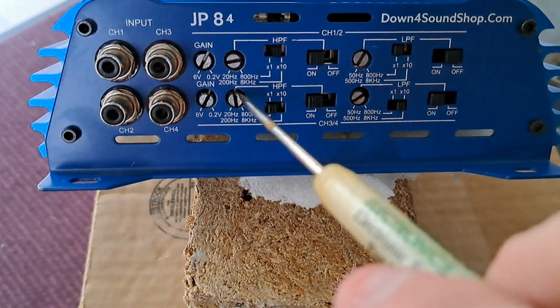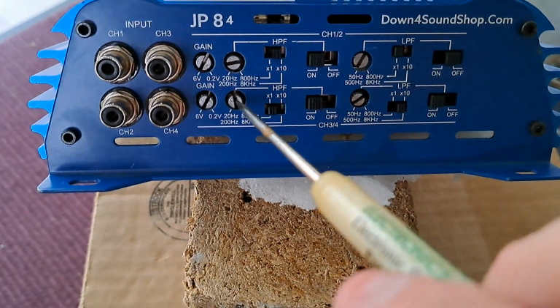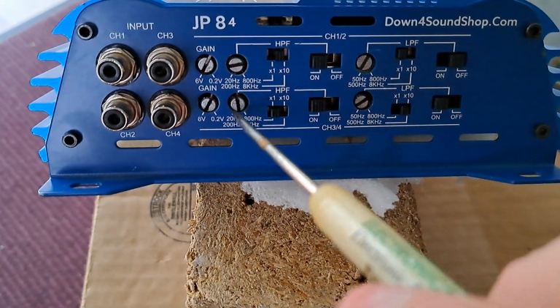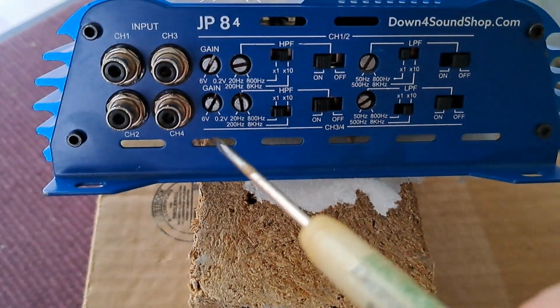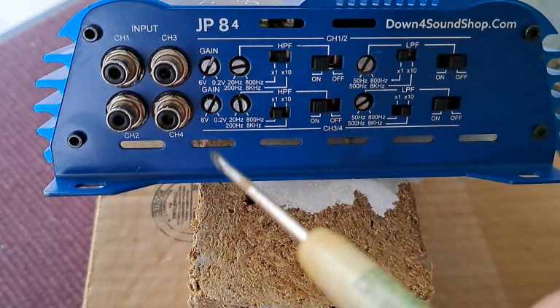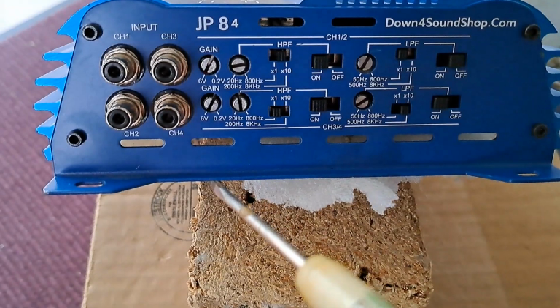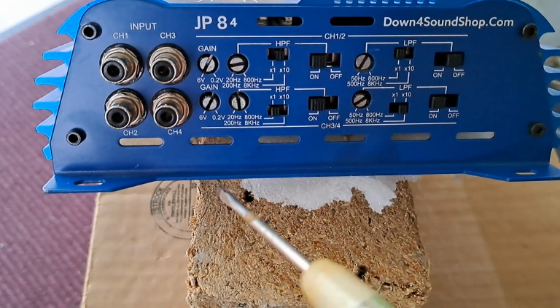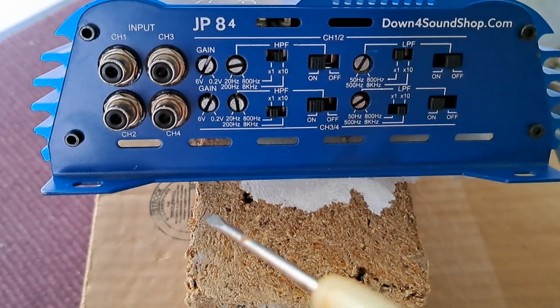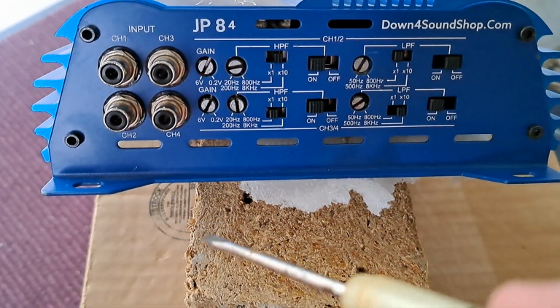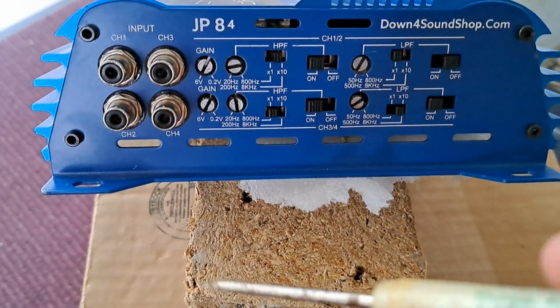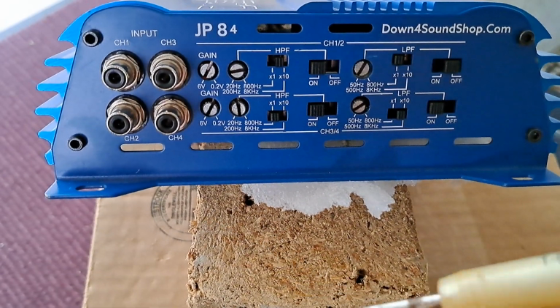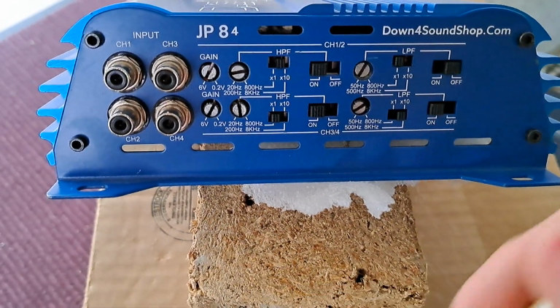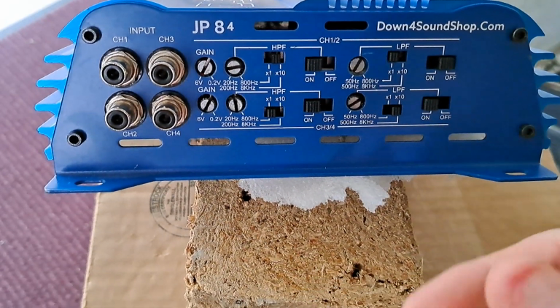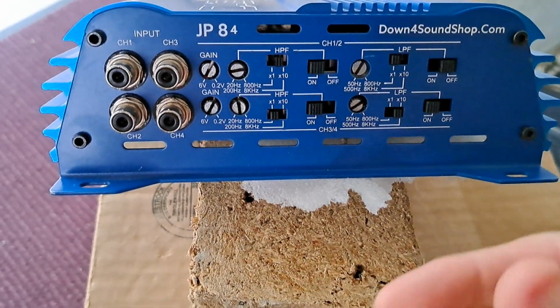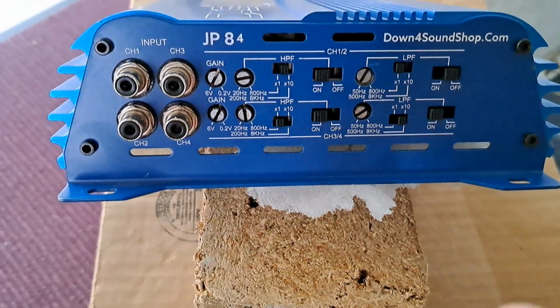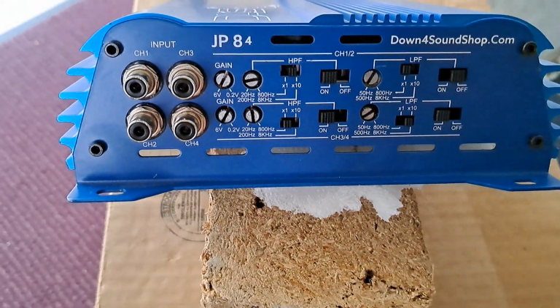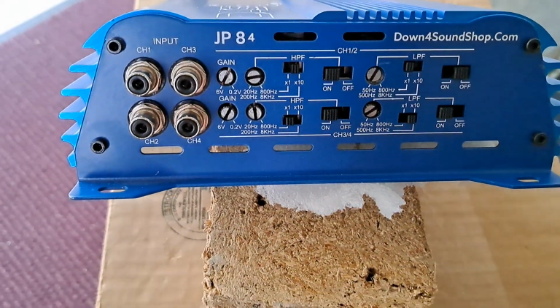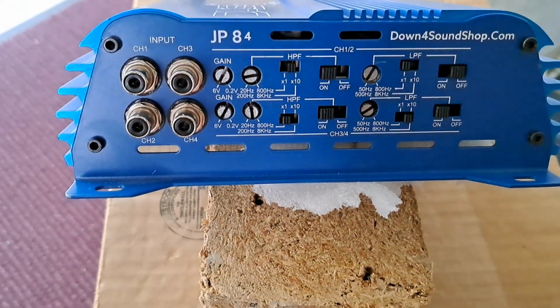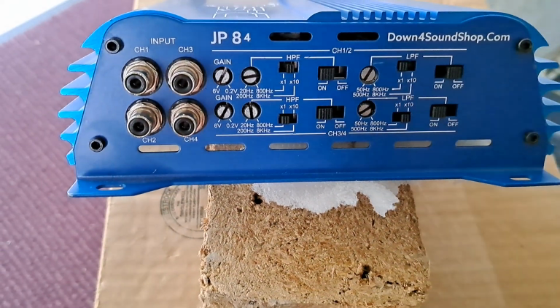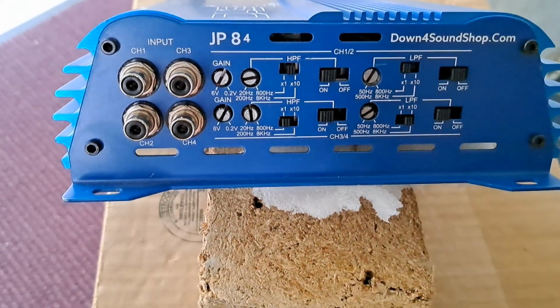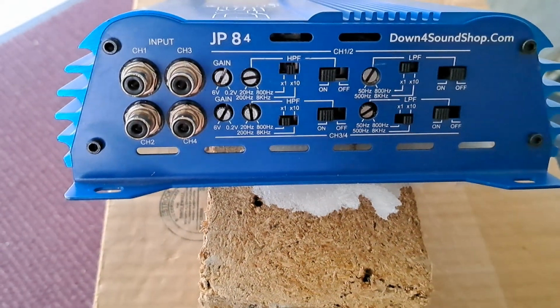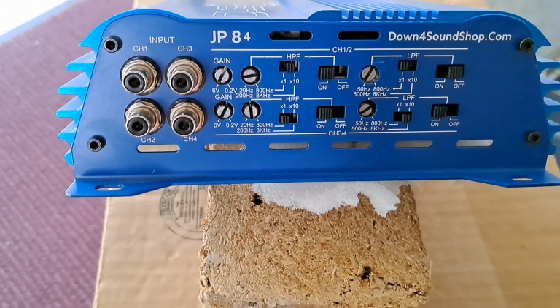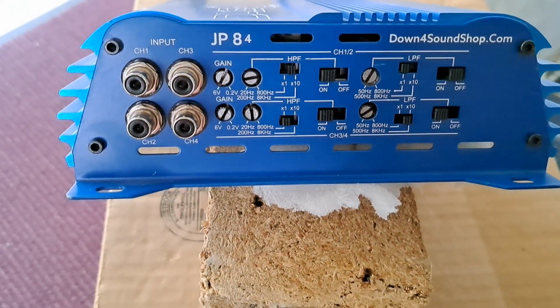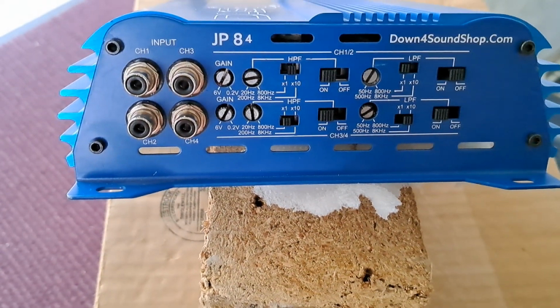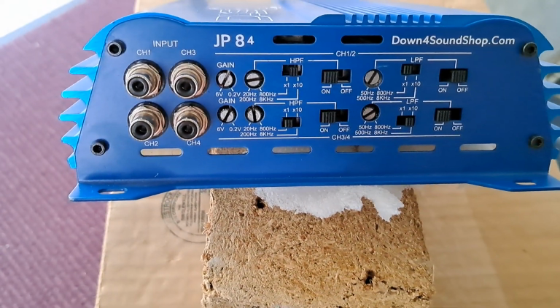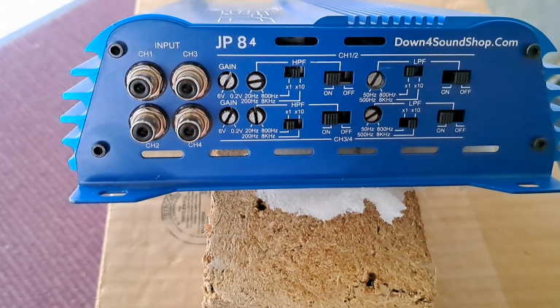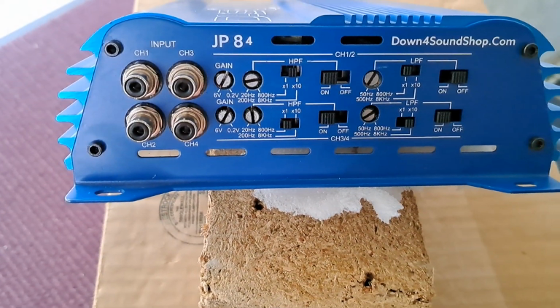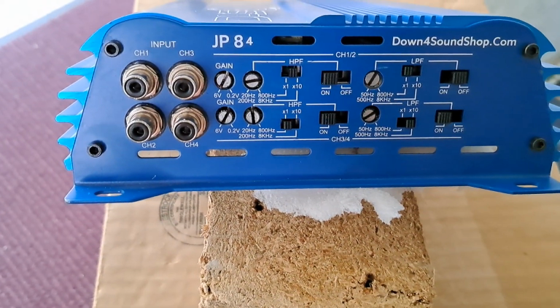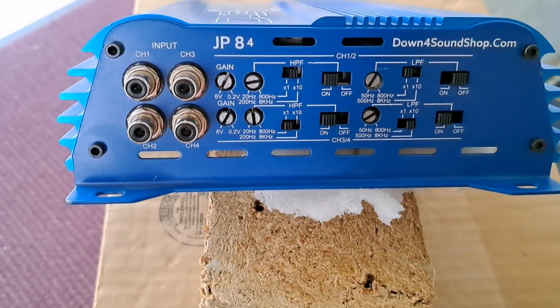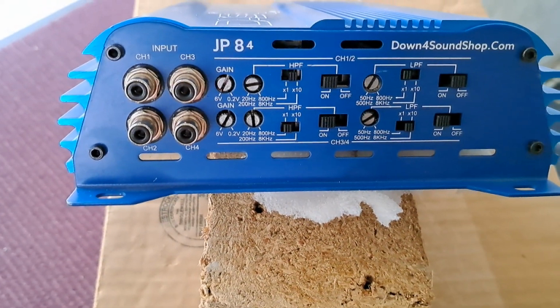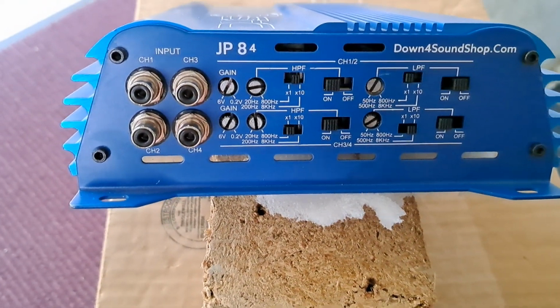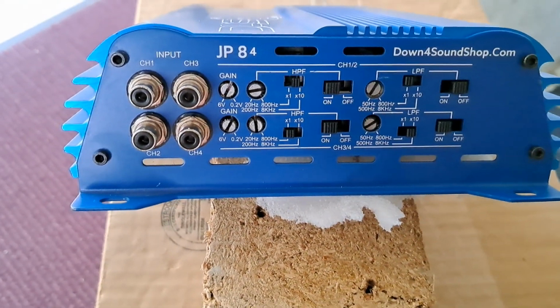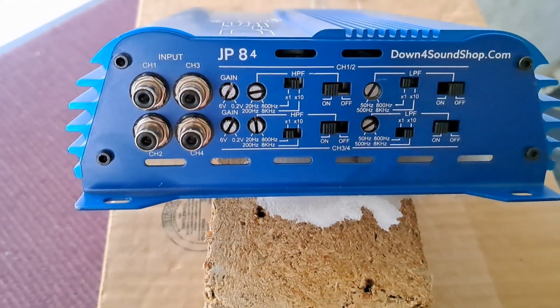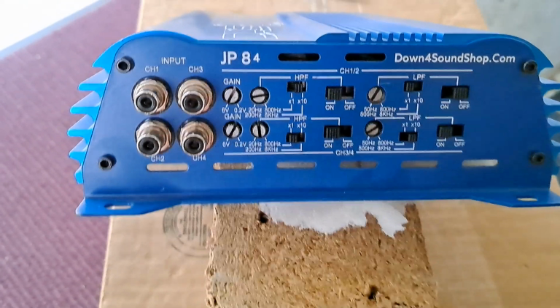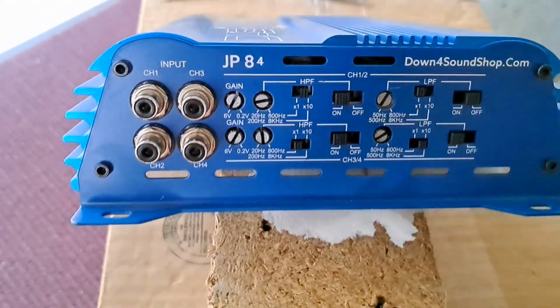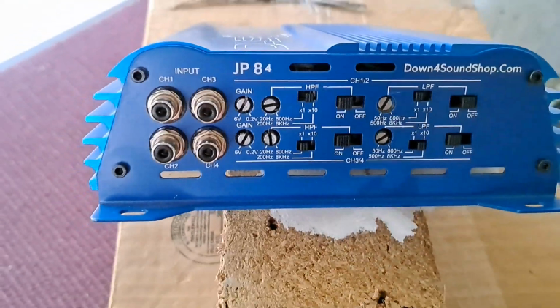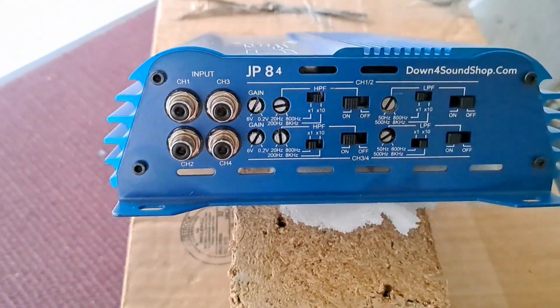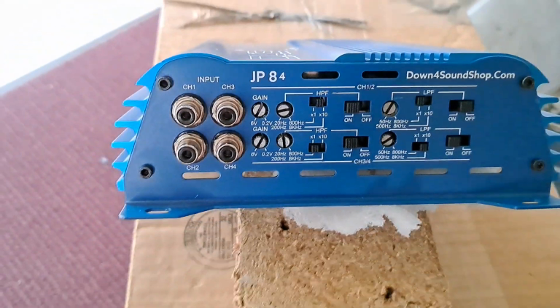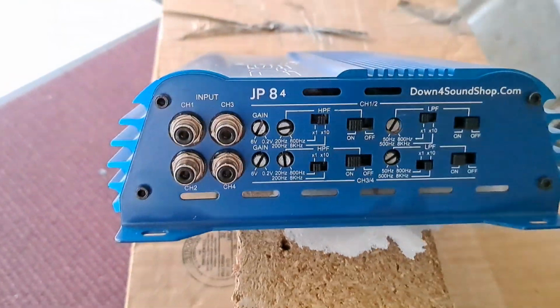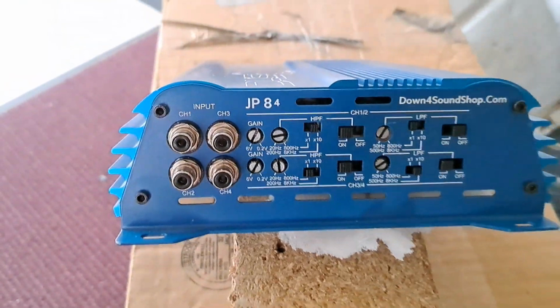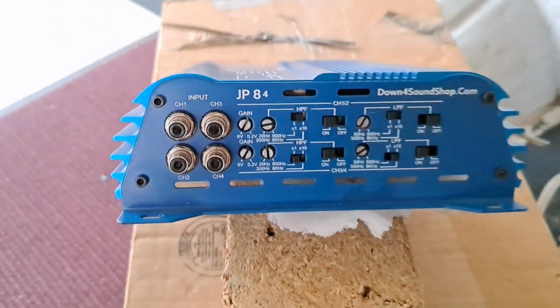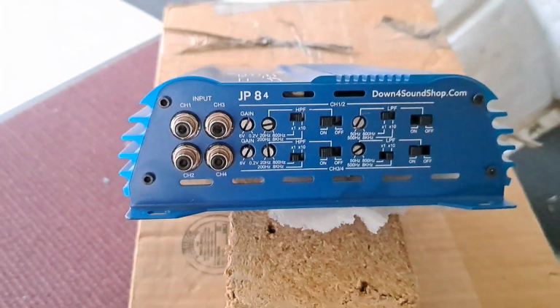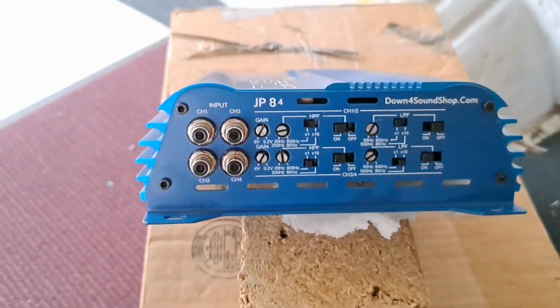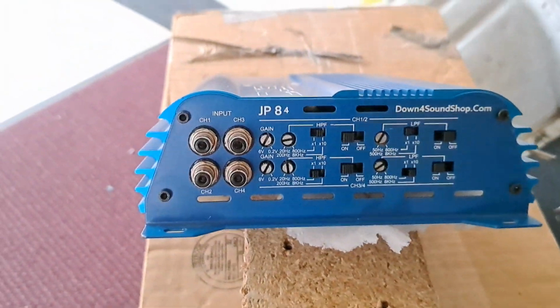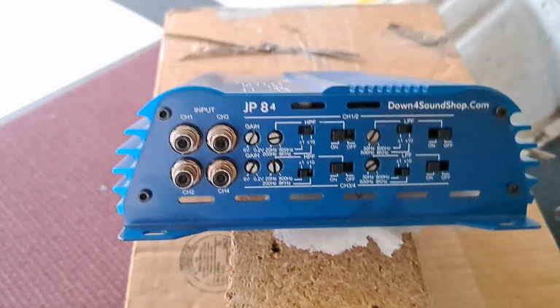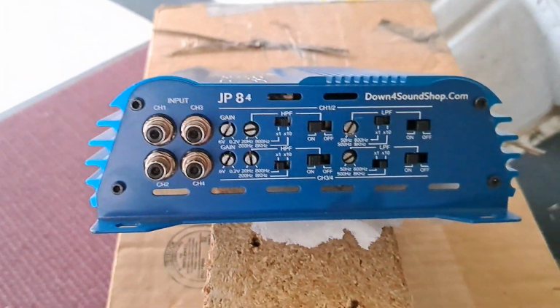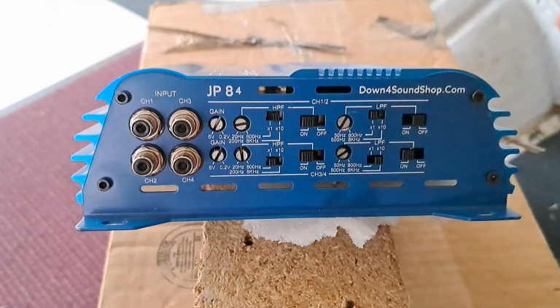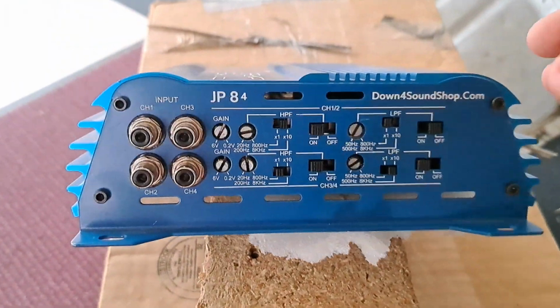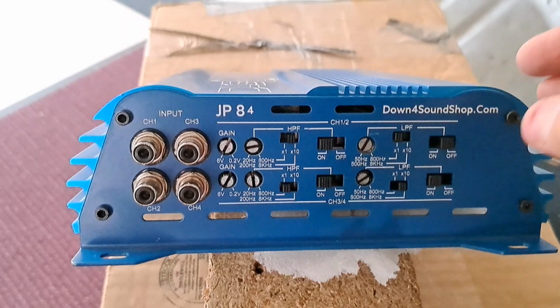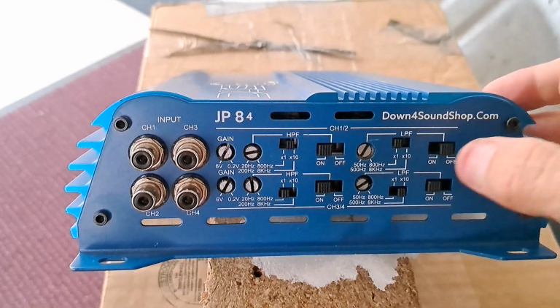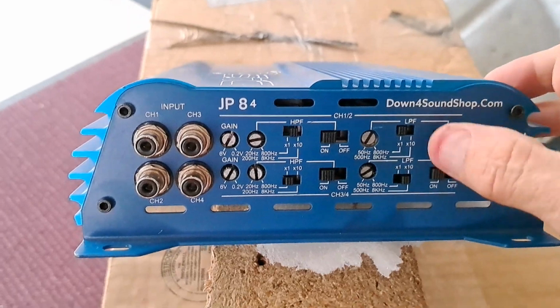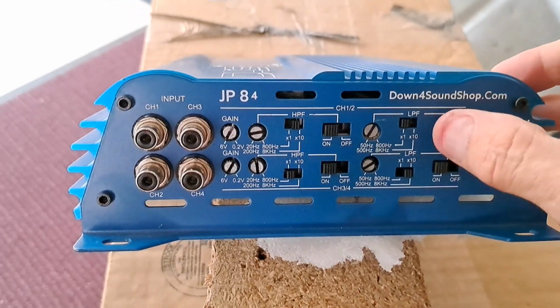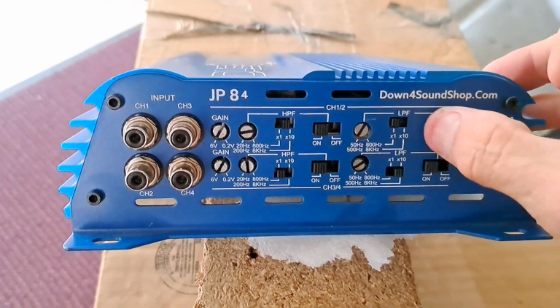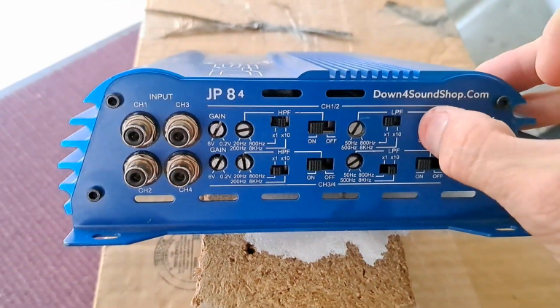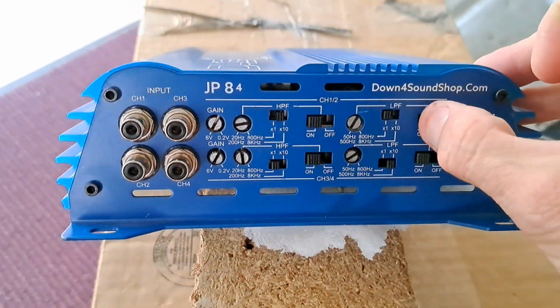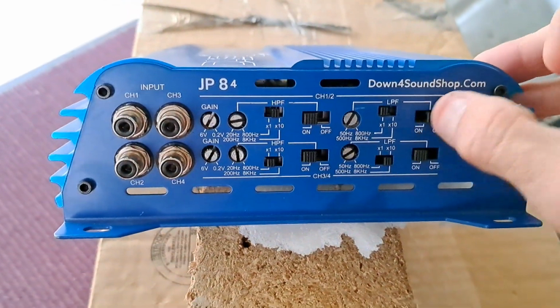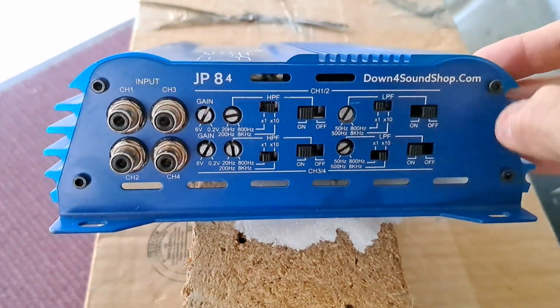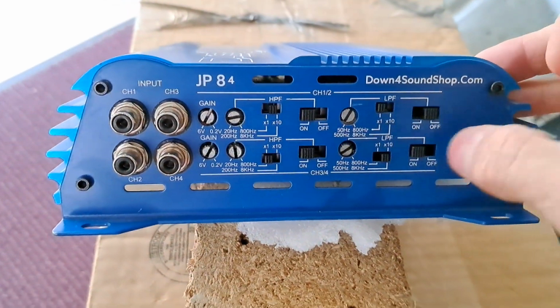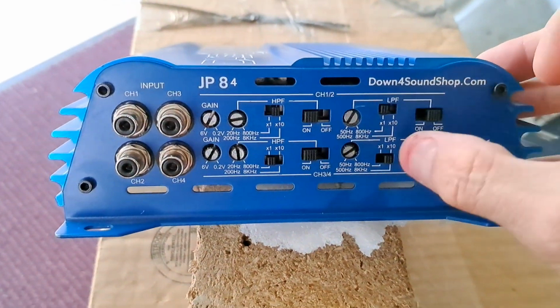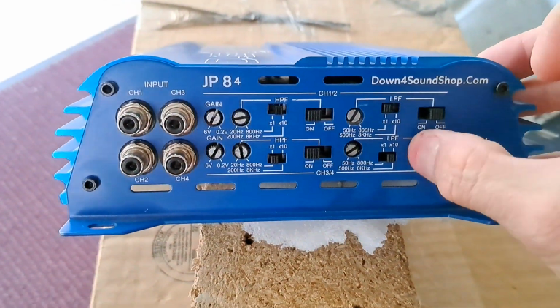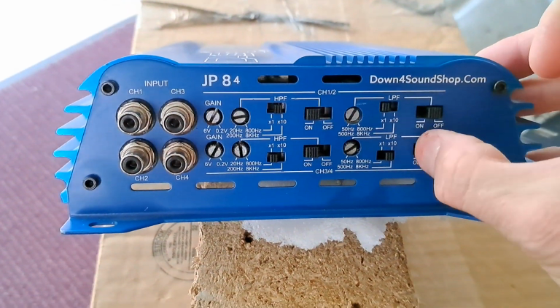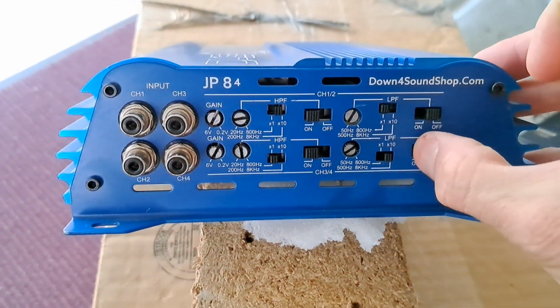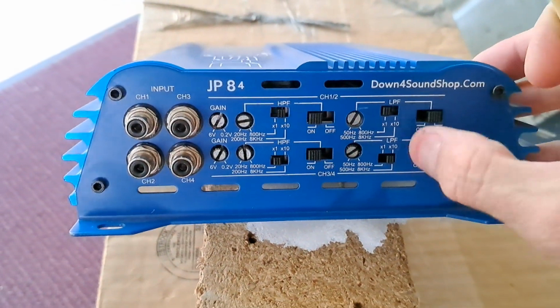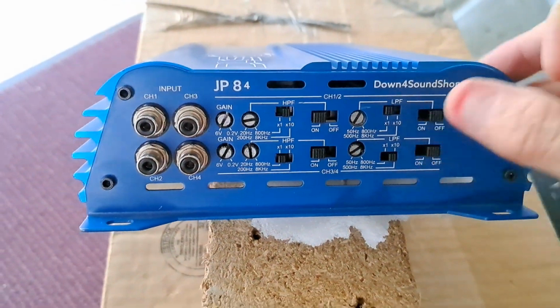And then your sub will play 80Hz and down. It's pretty much that simple.